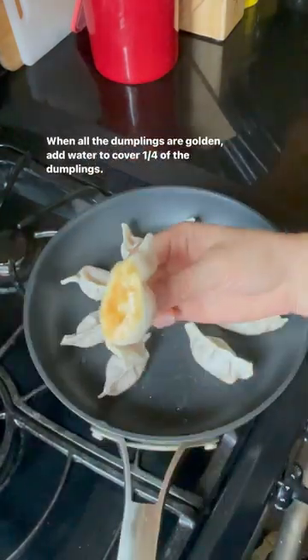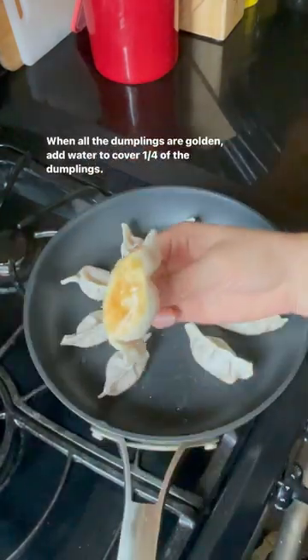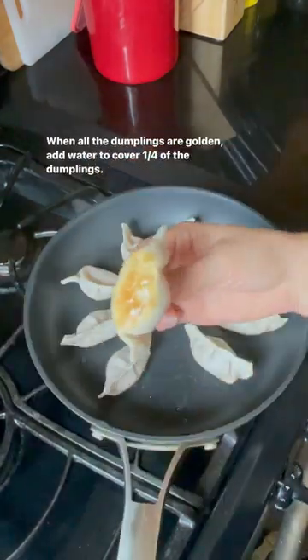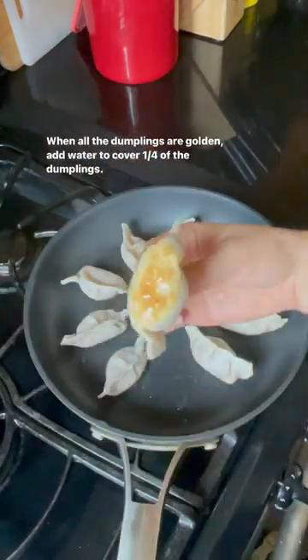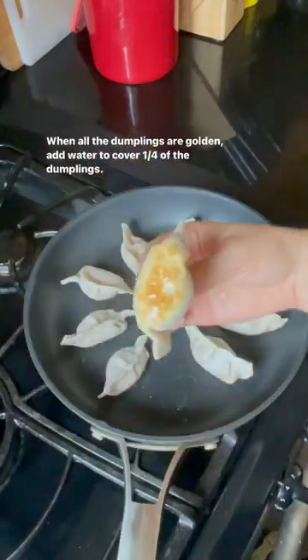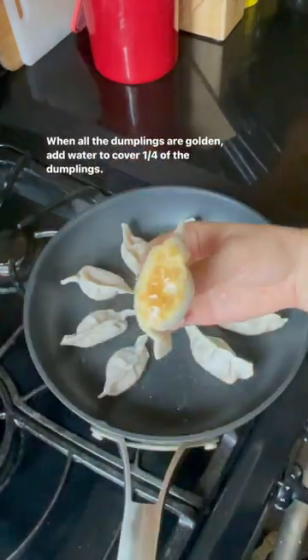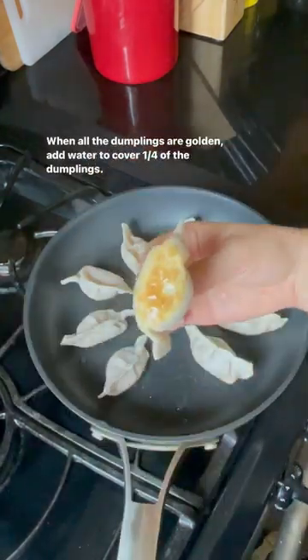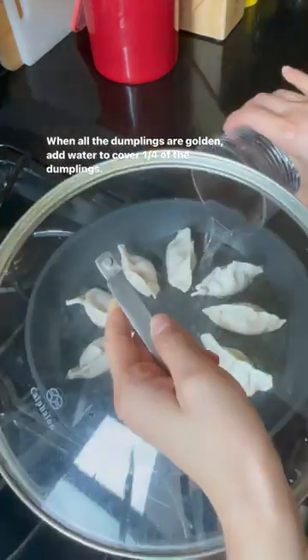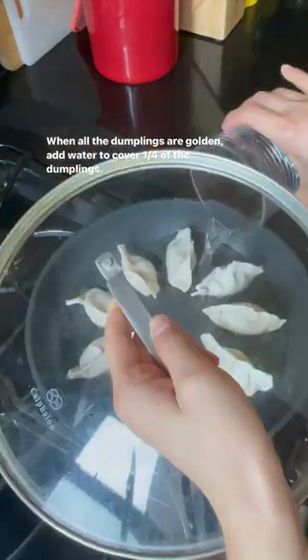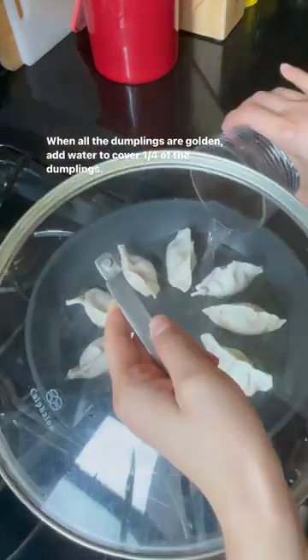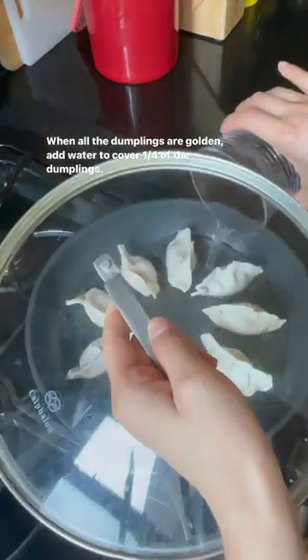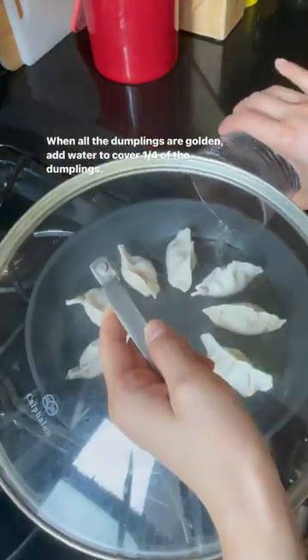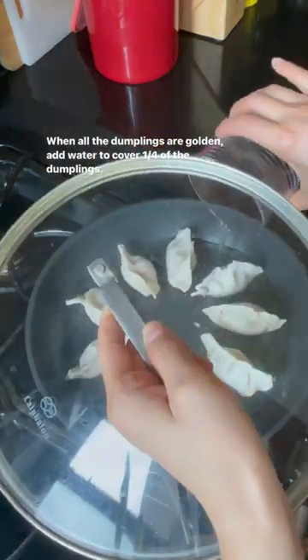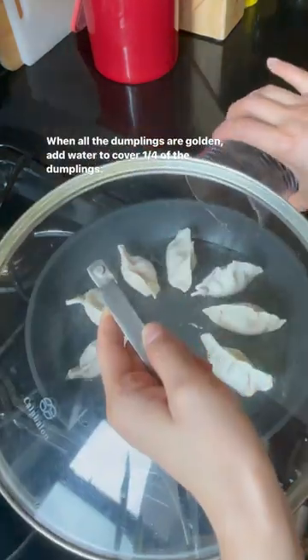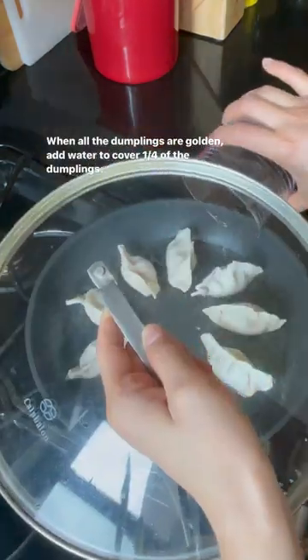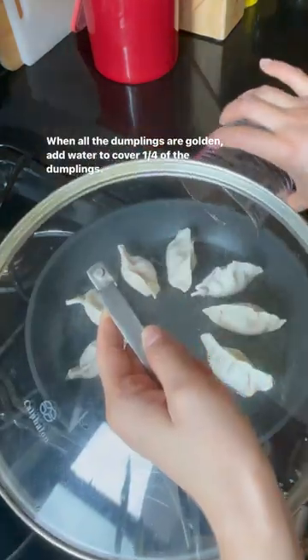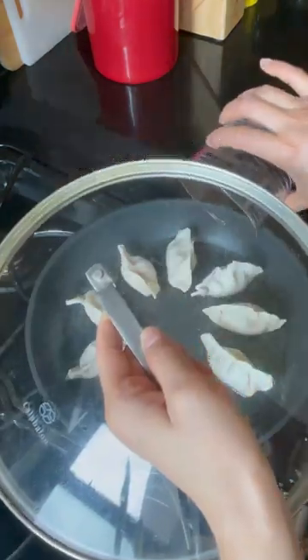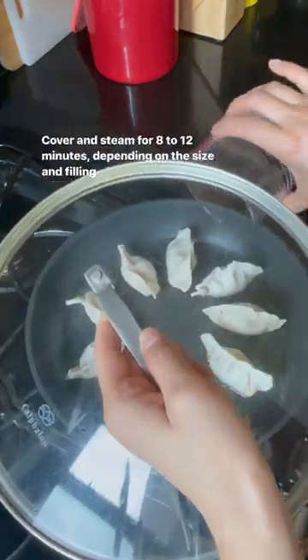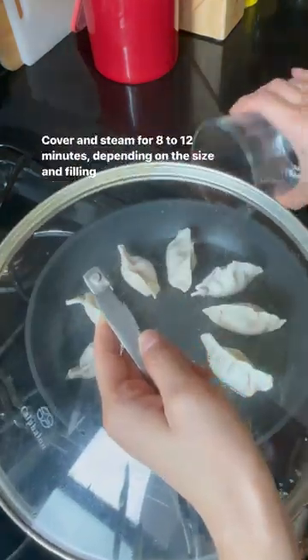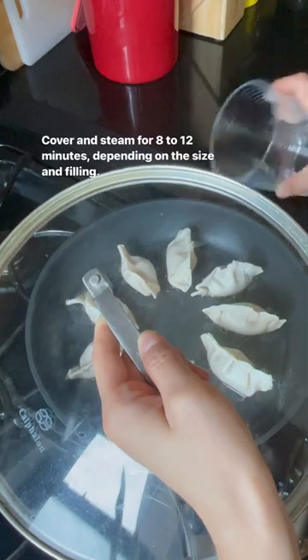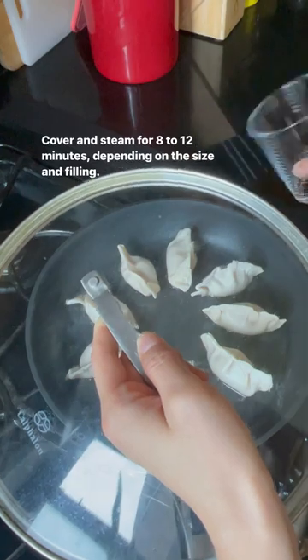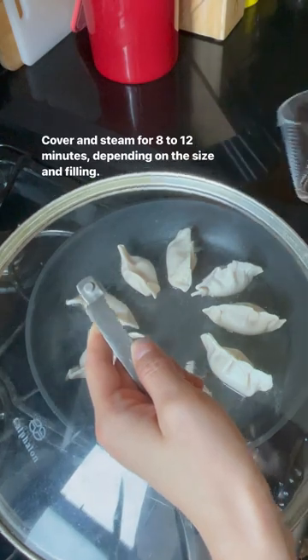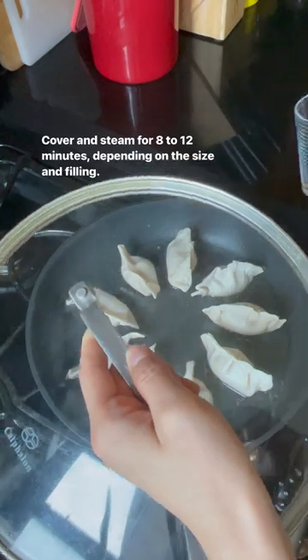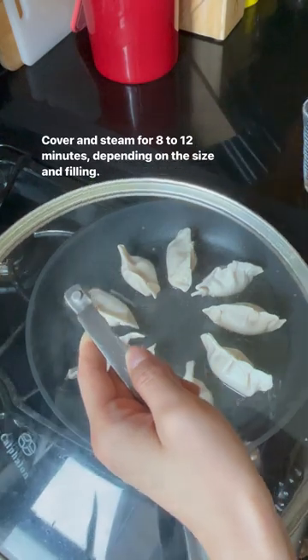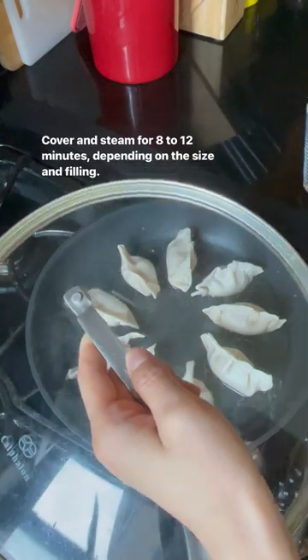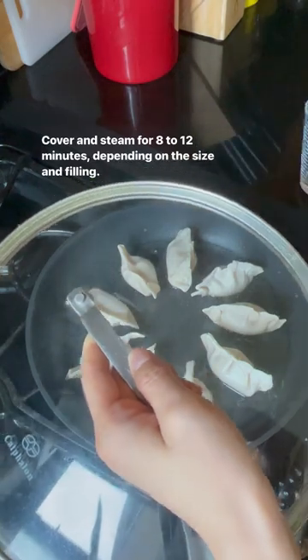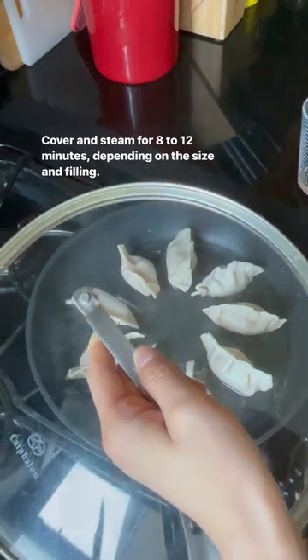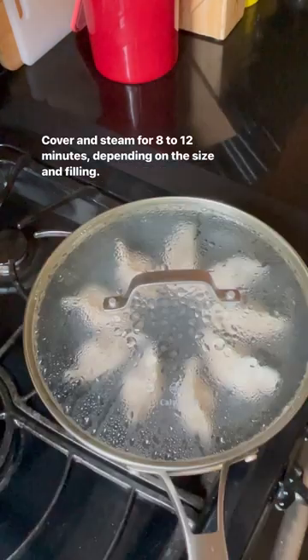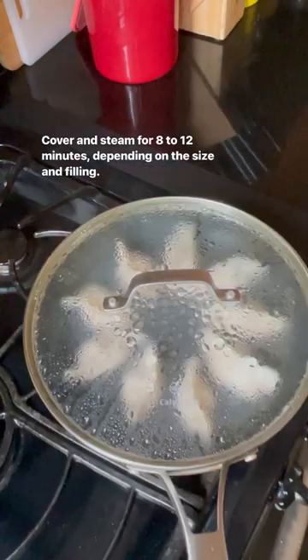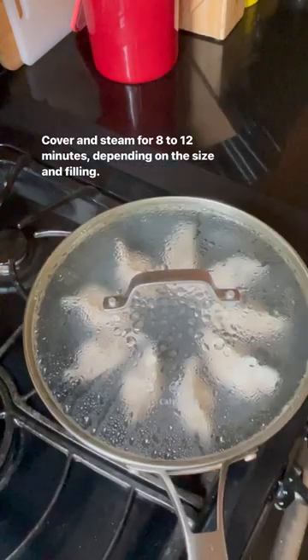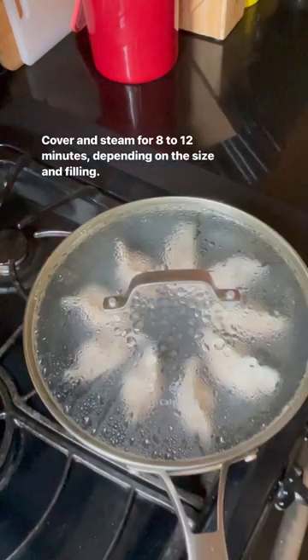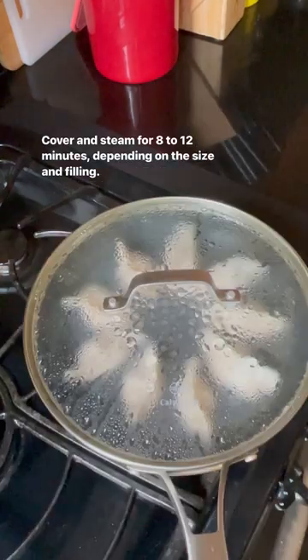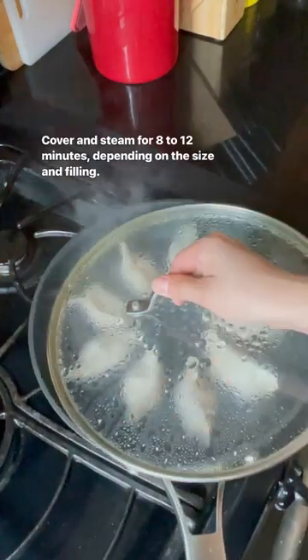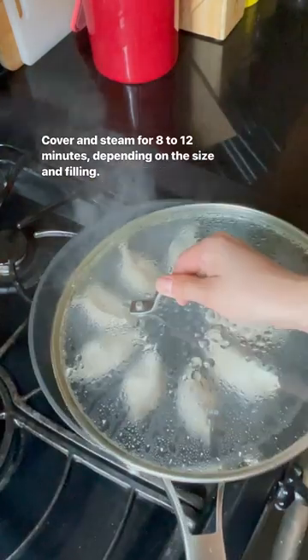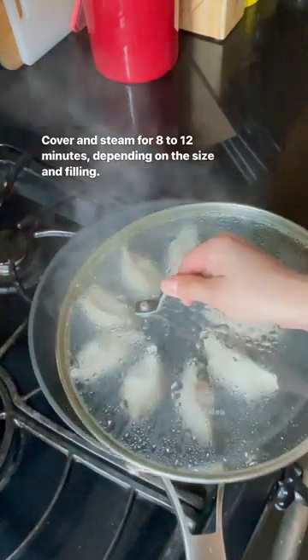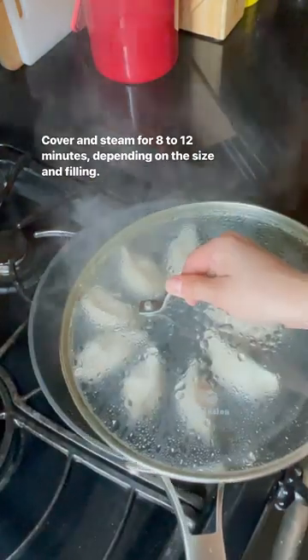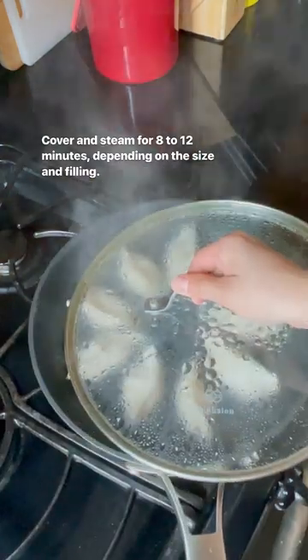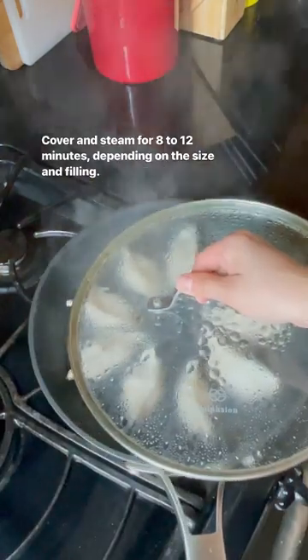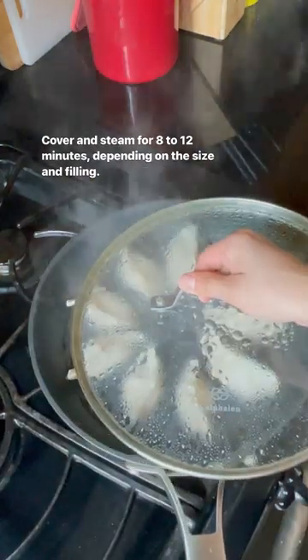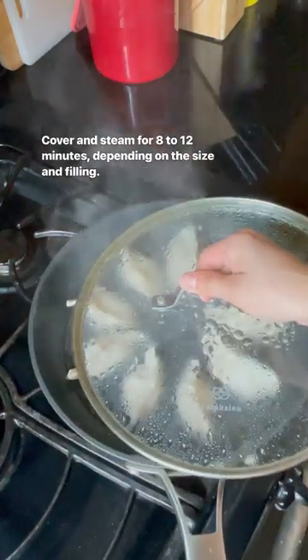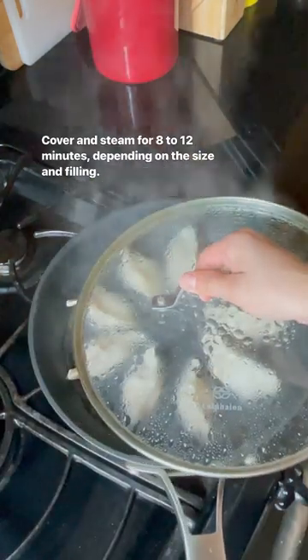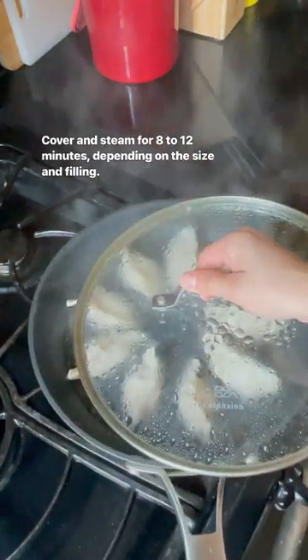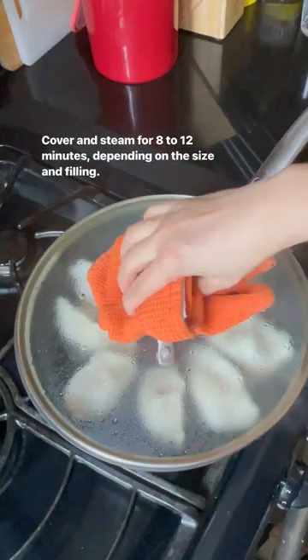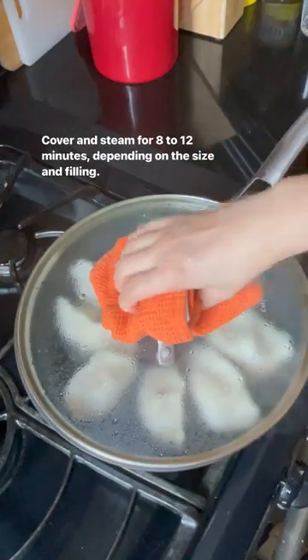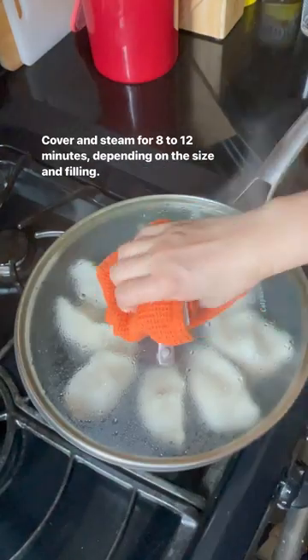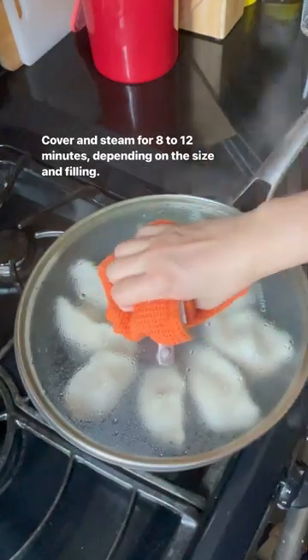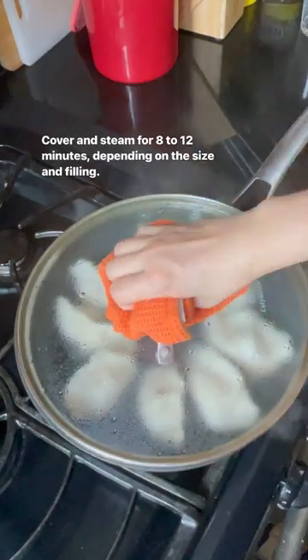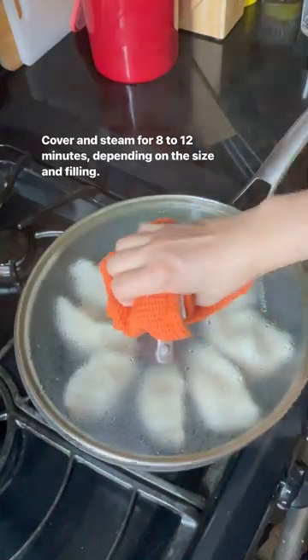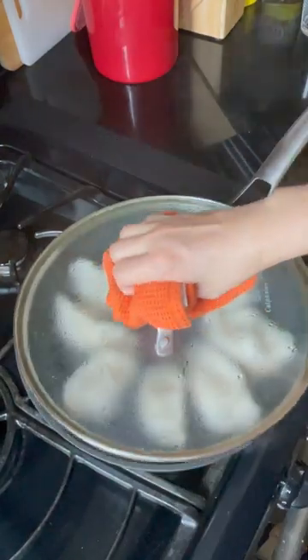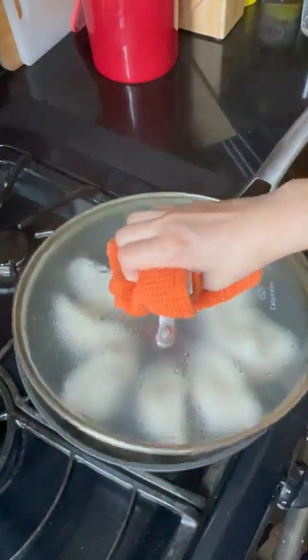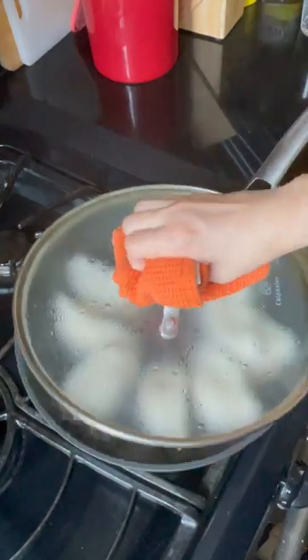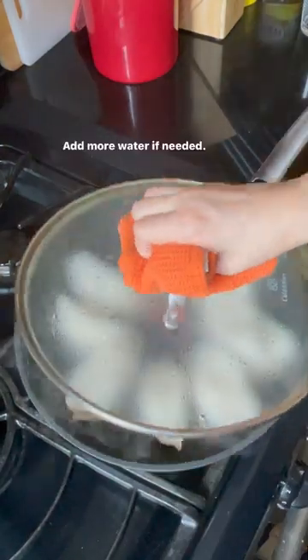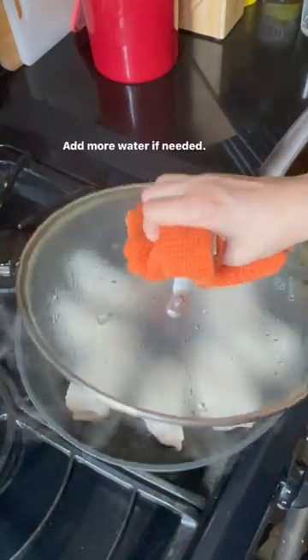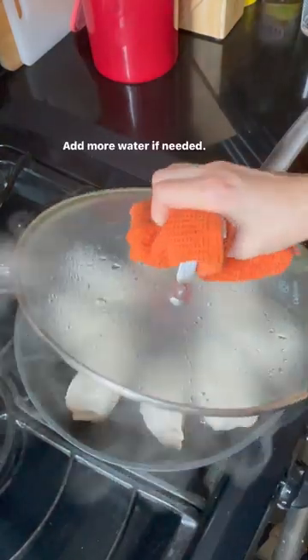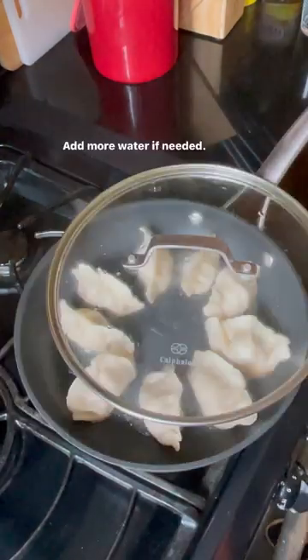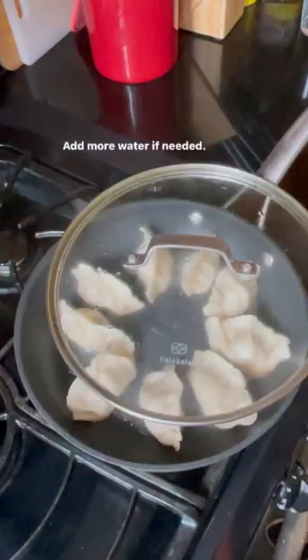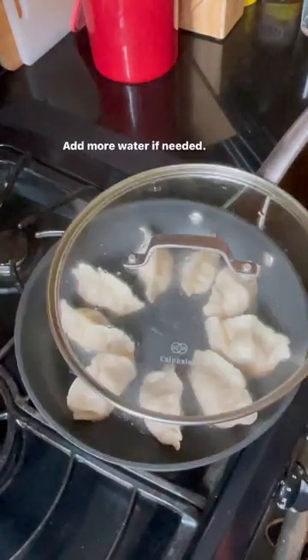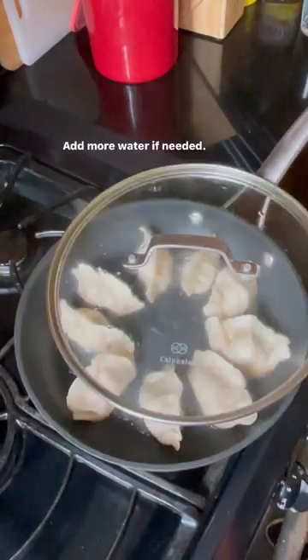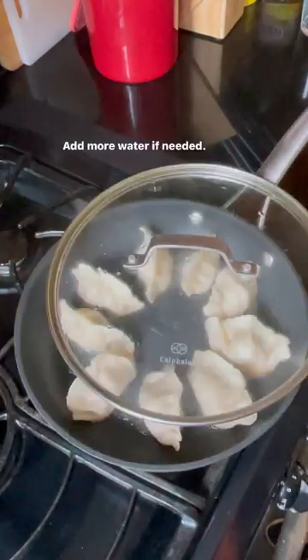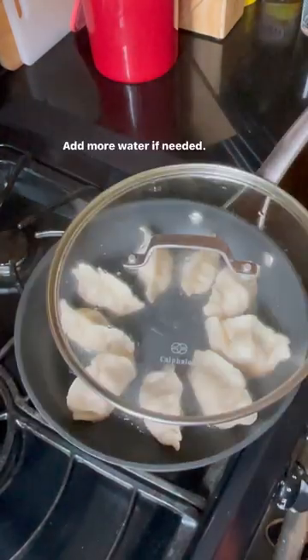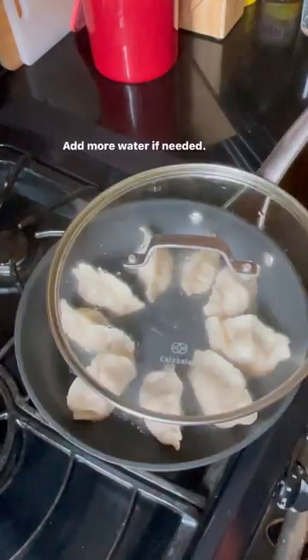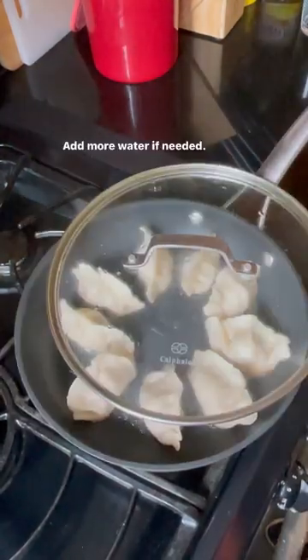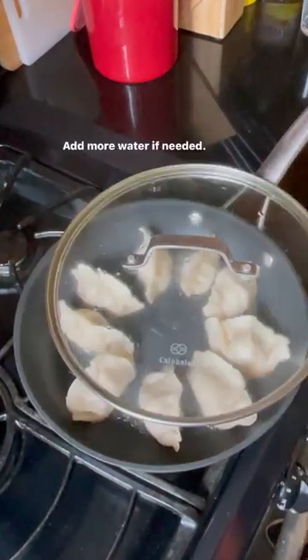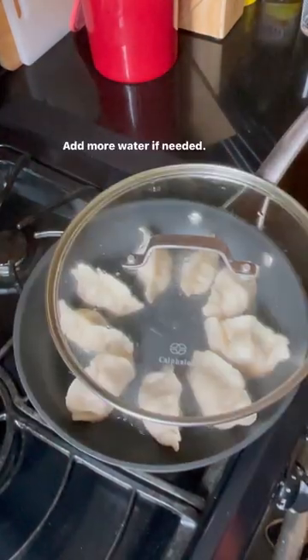add water to cover a quarter of the dumplings. Cover and simmer for 8 to 12 minutes depending on the size and filling. Add more water if needed.